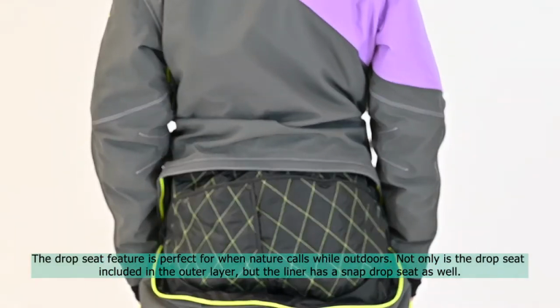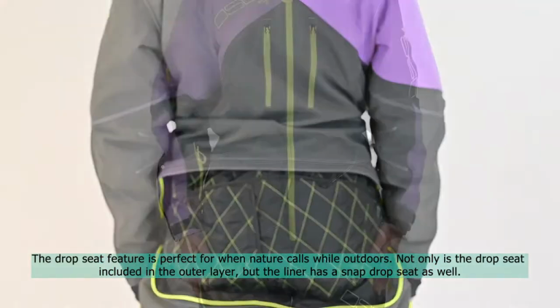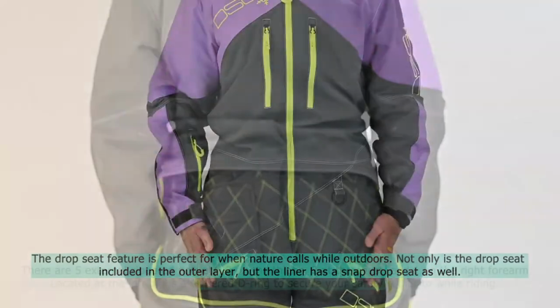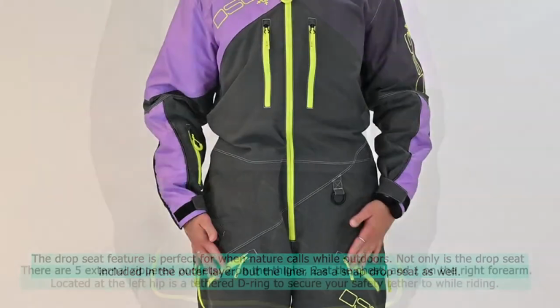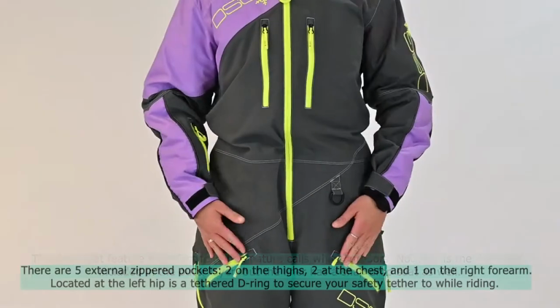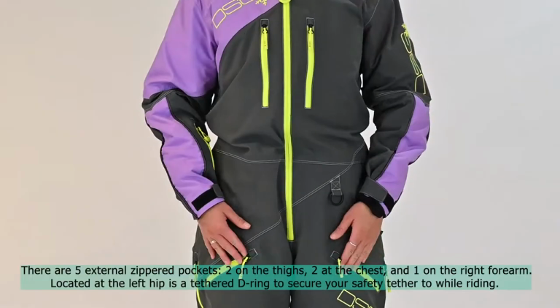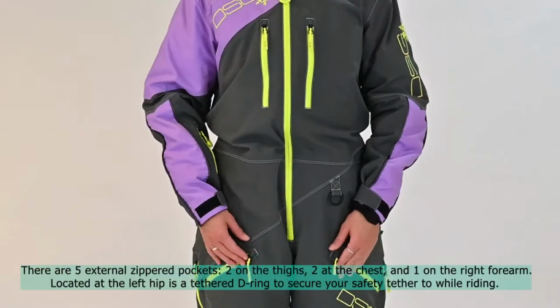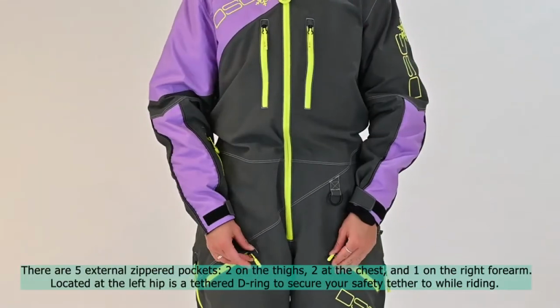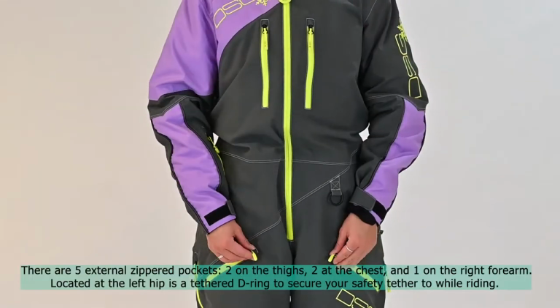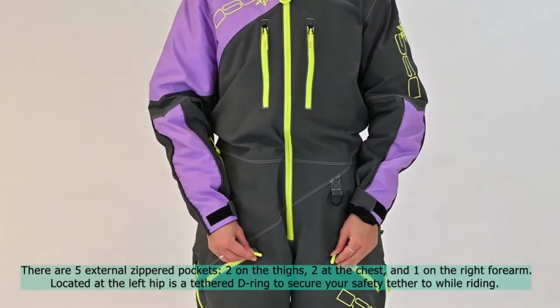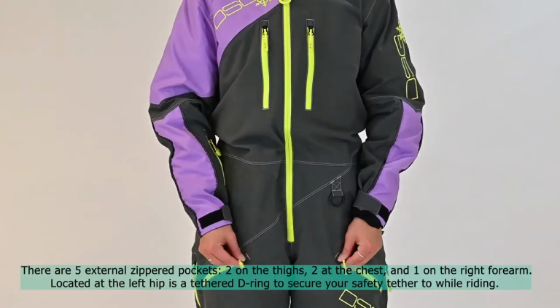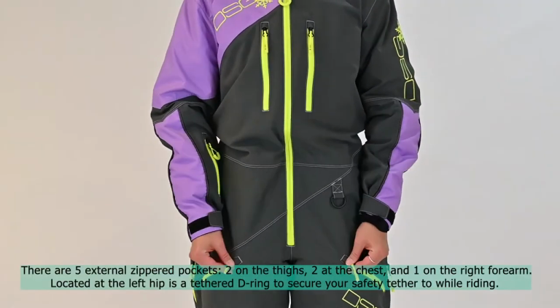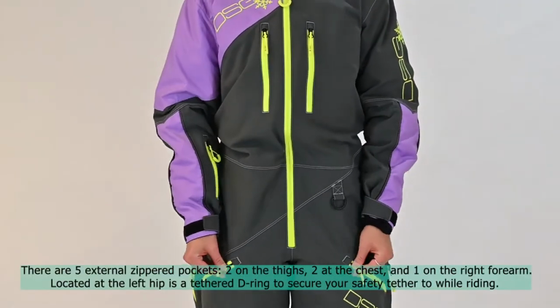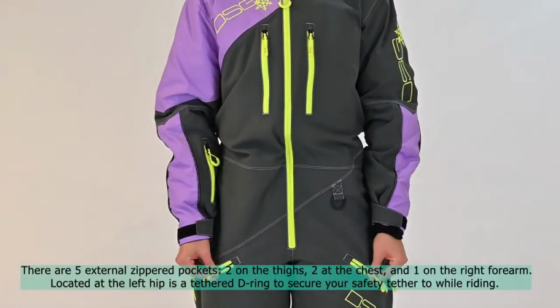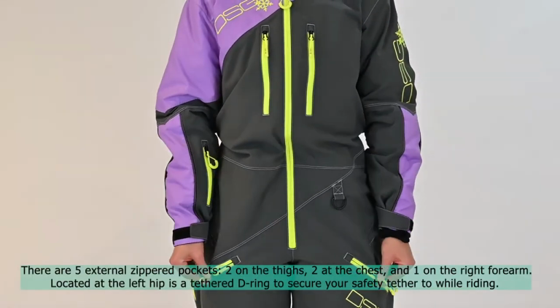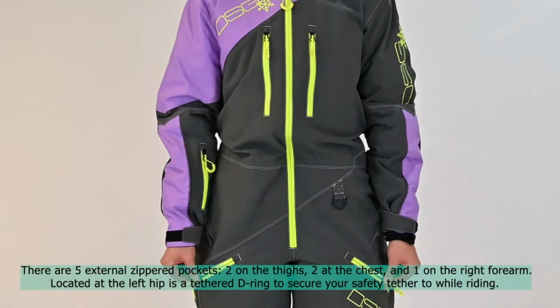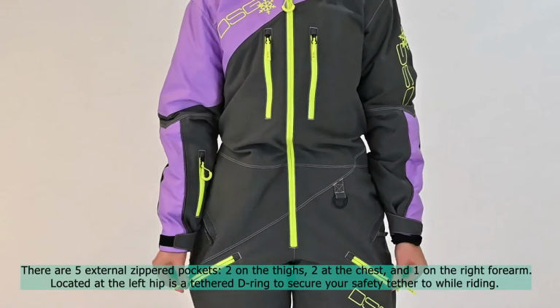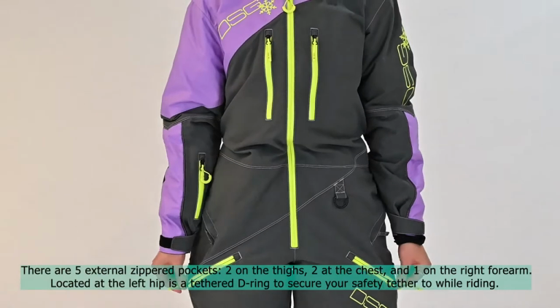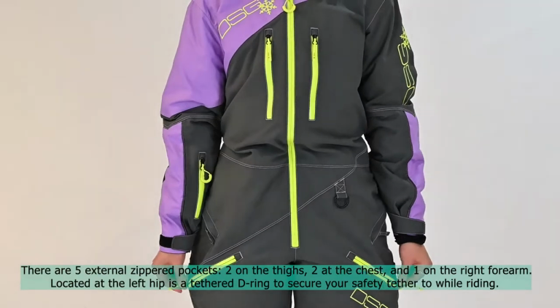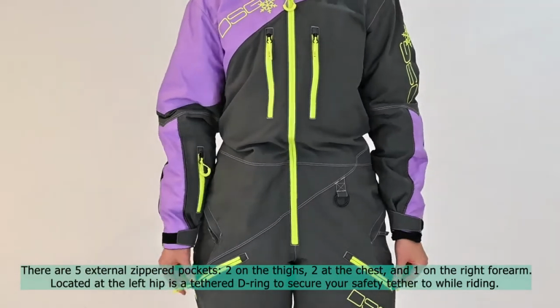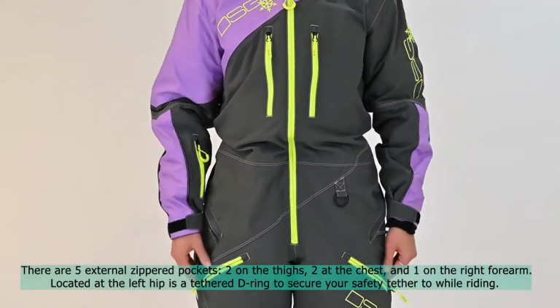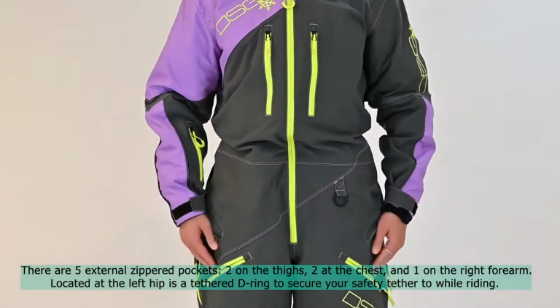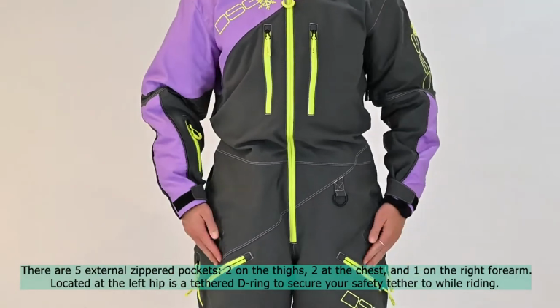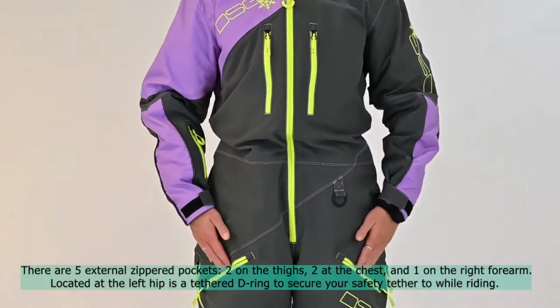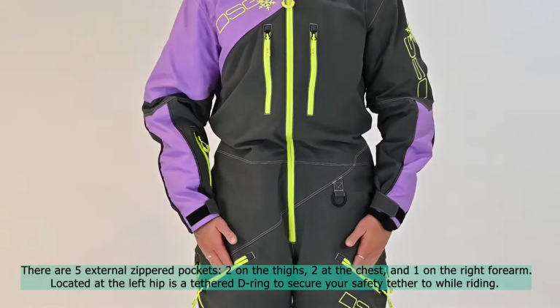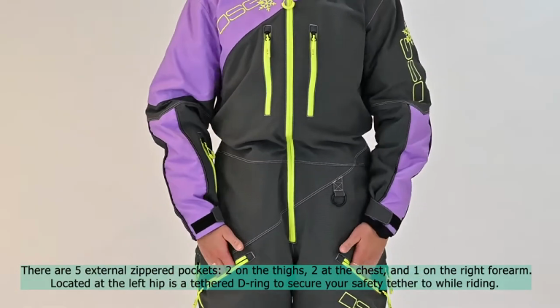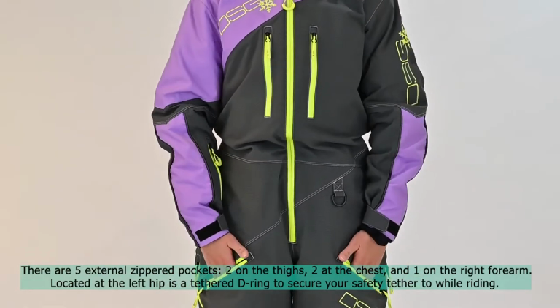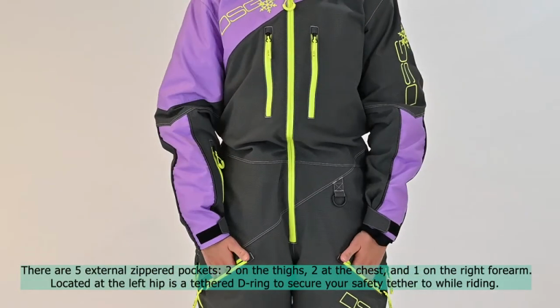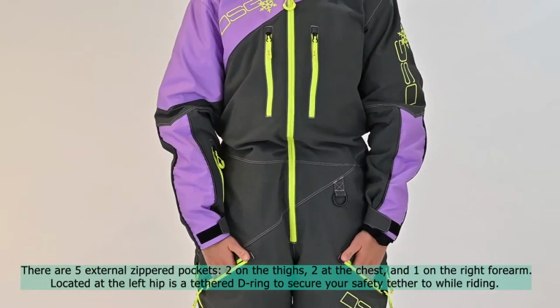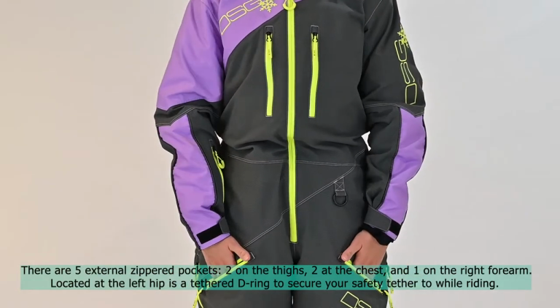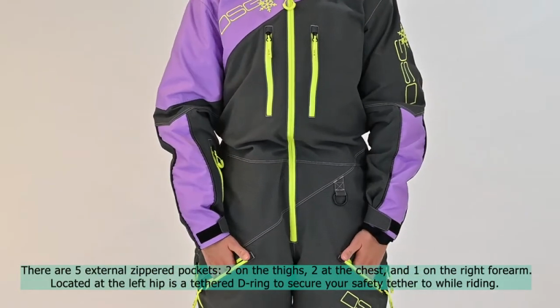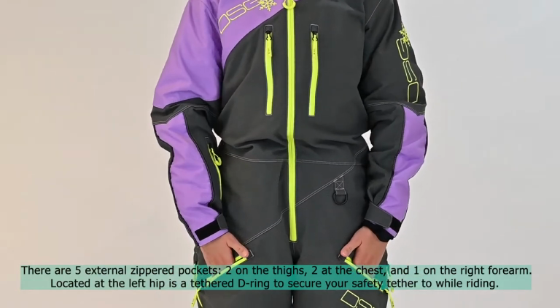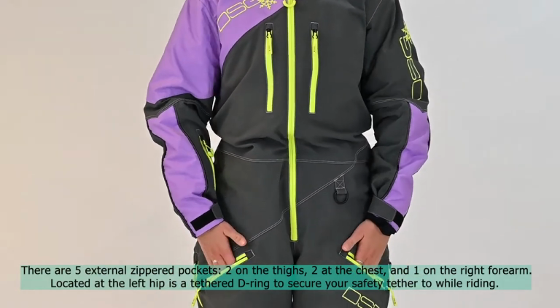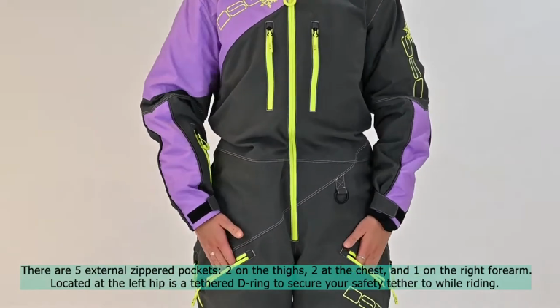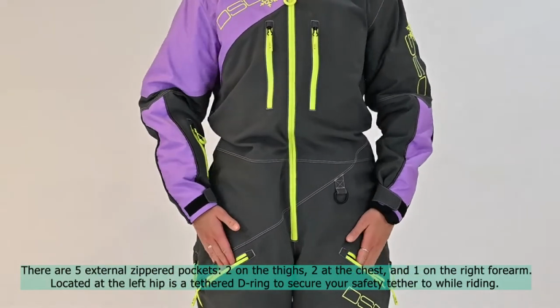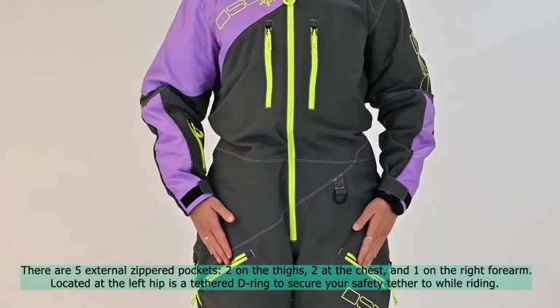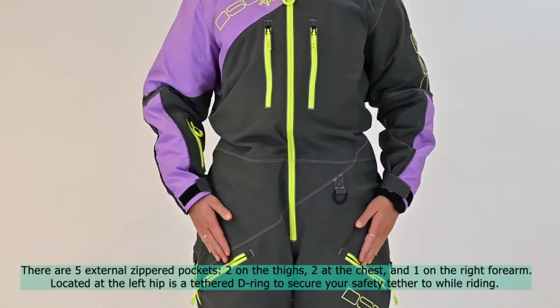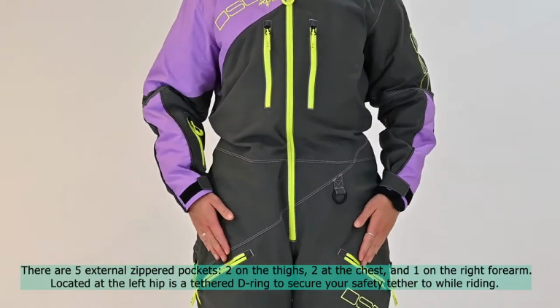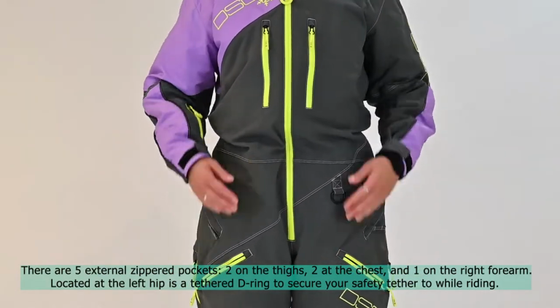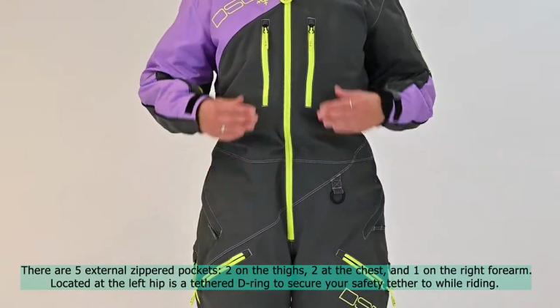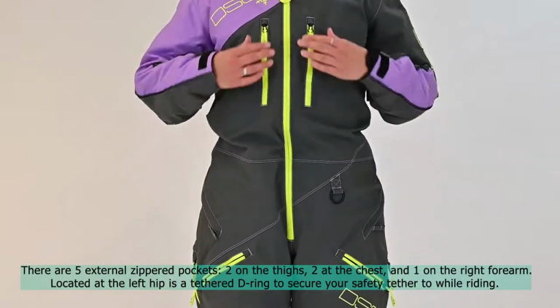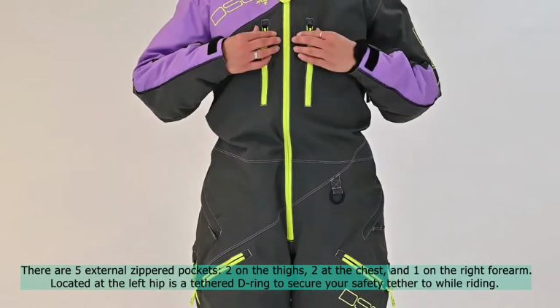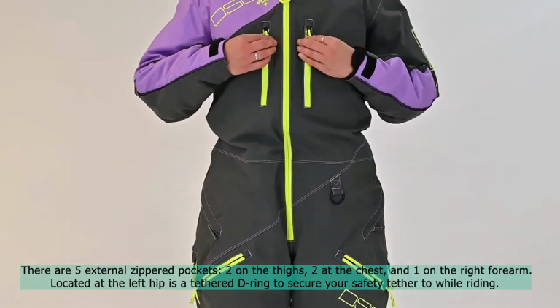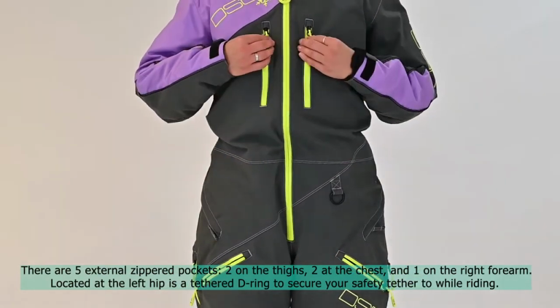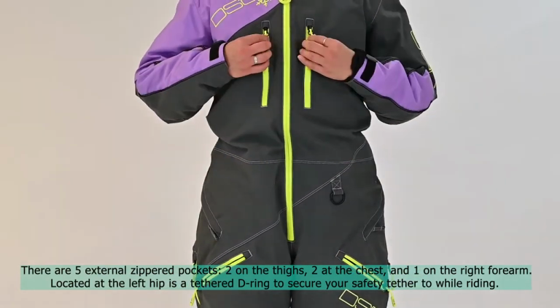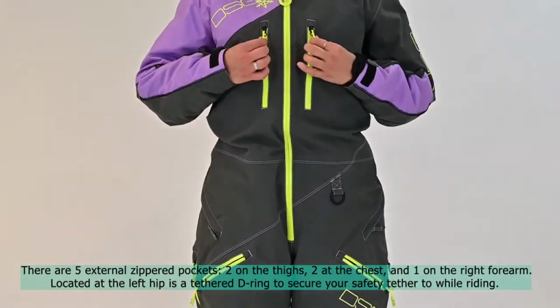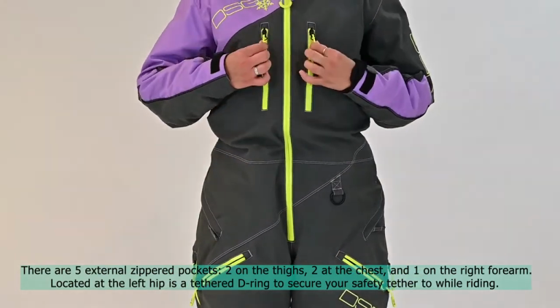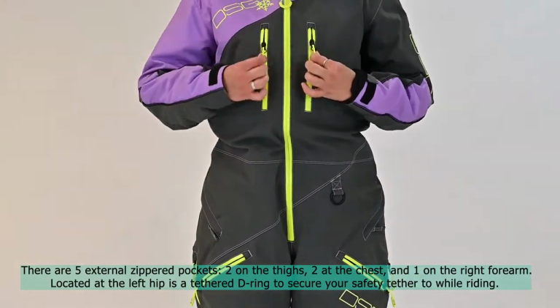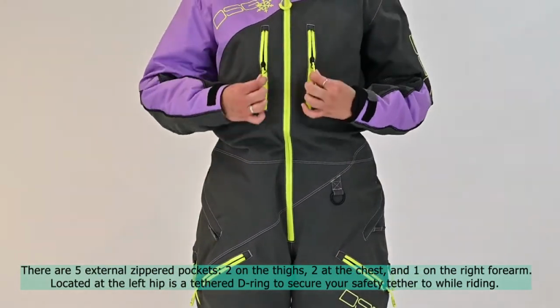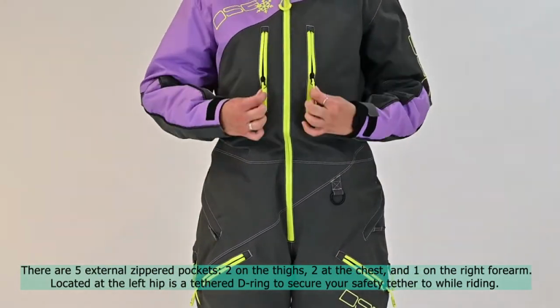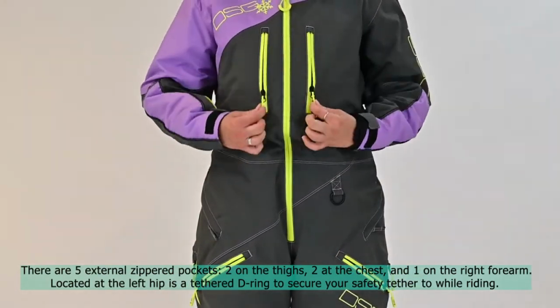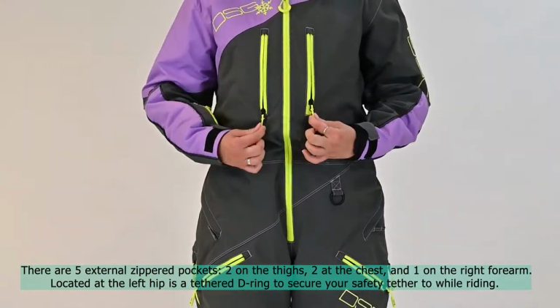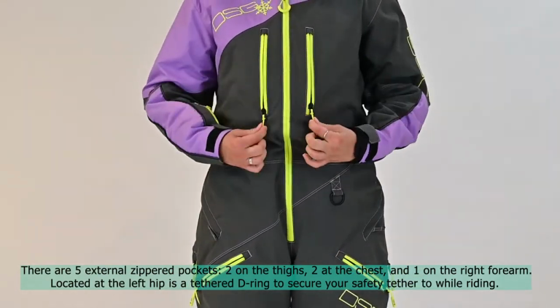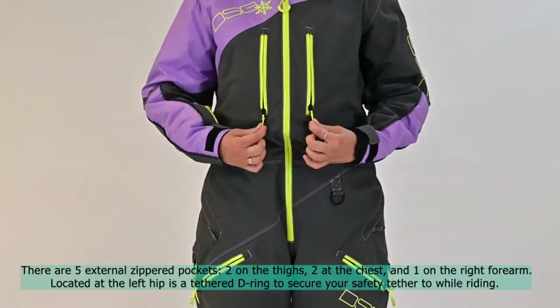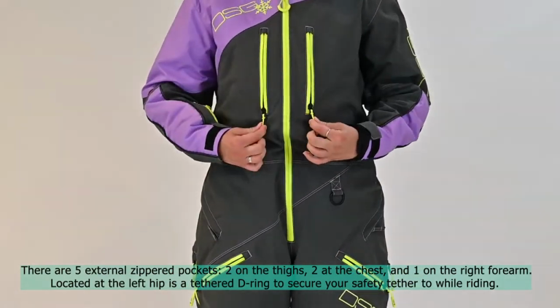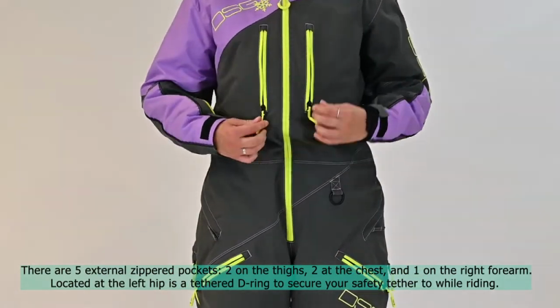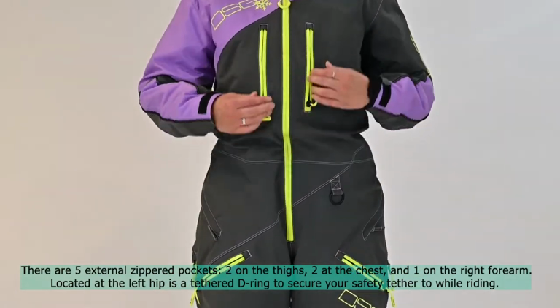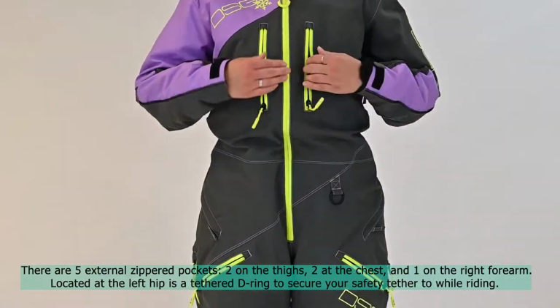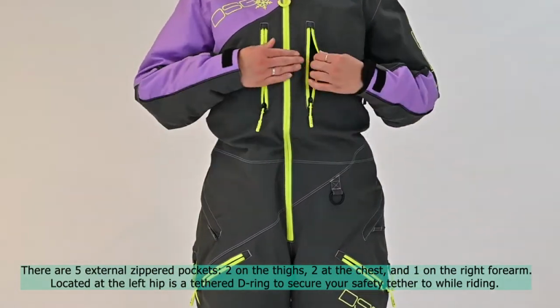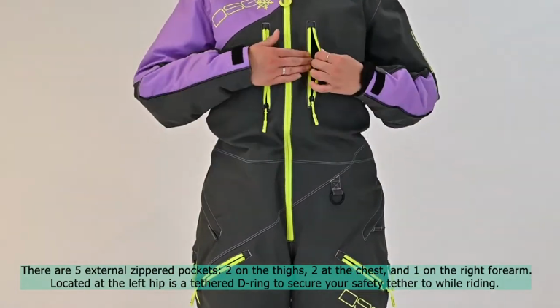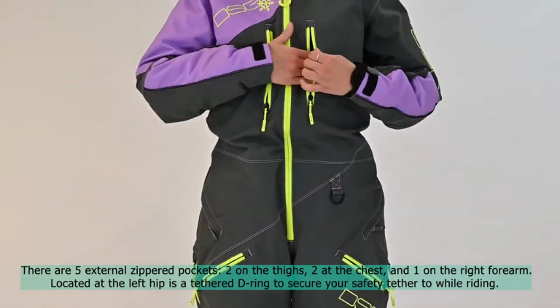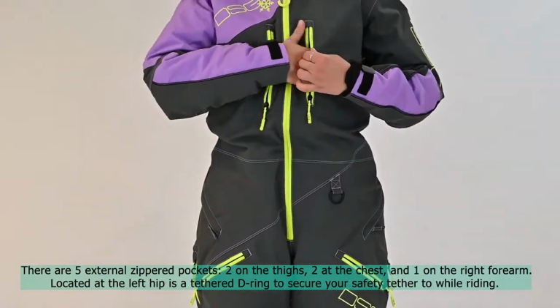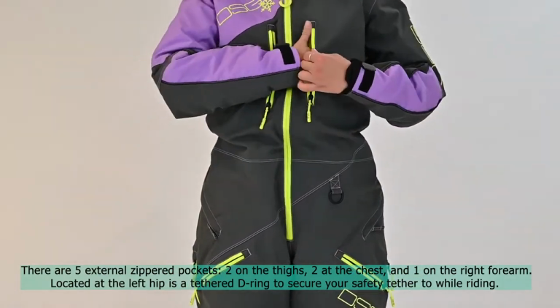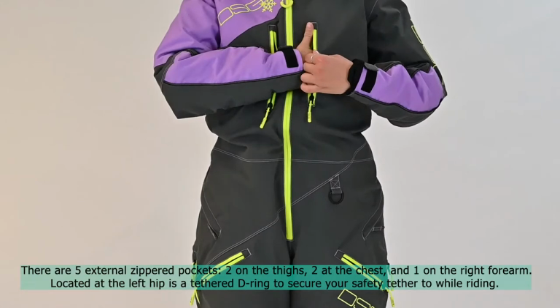There are five external zippered pockets: two on the thighs, two at the chest, and one on the right forearm.